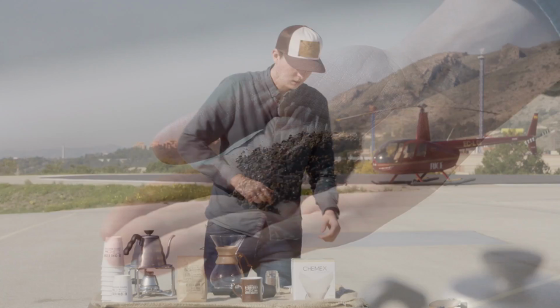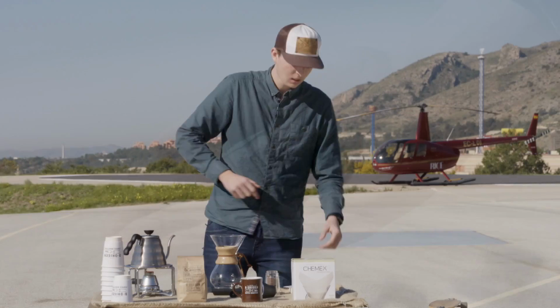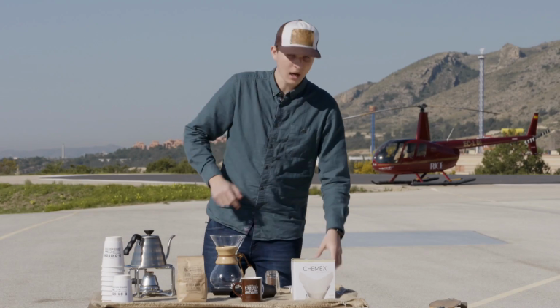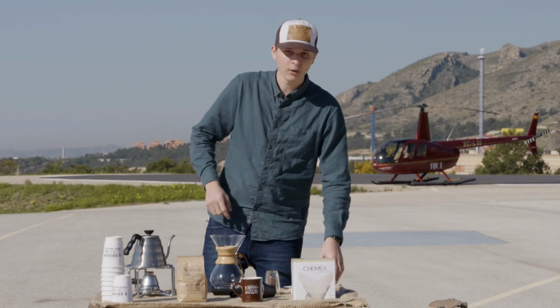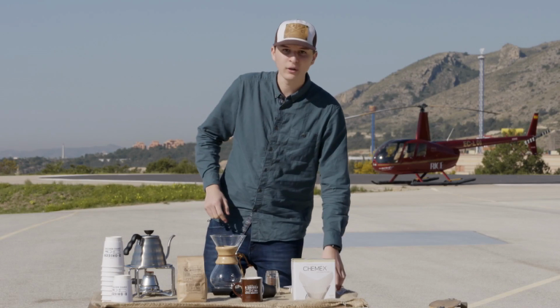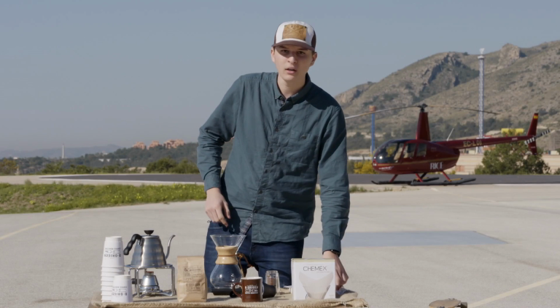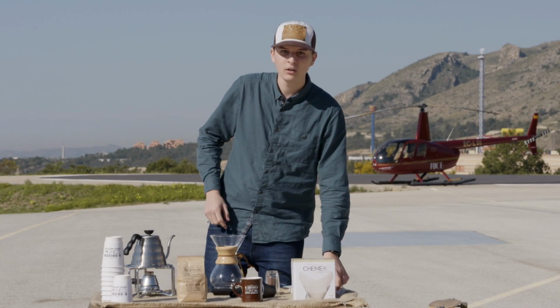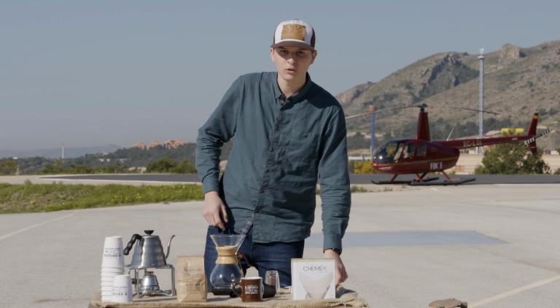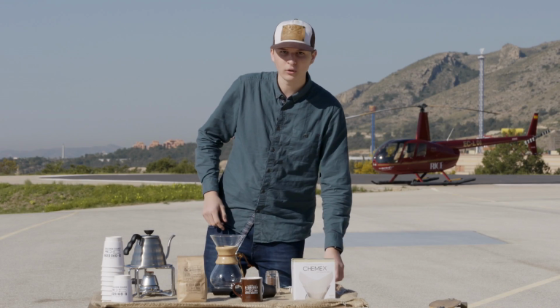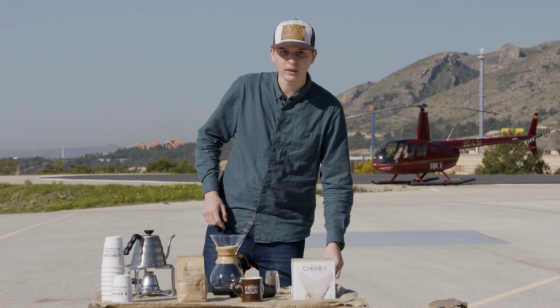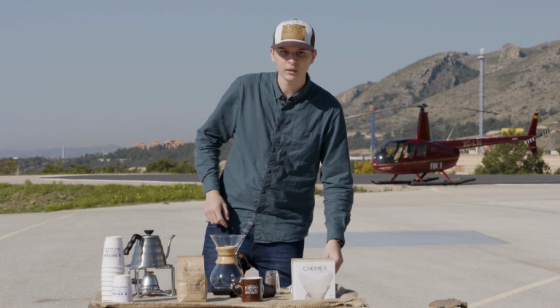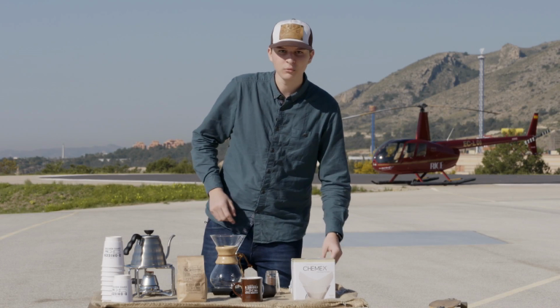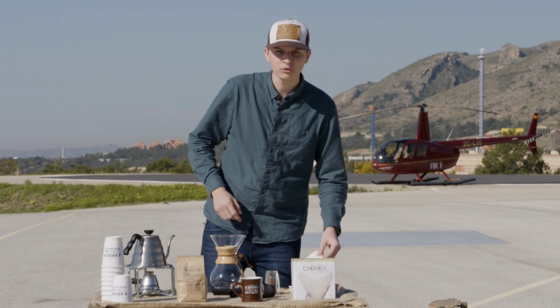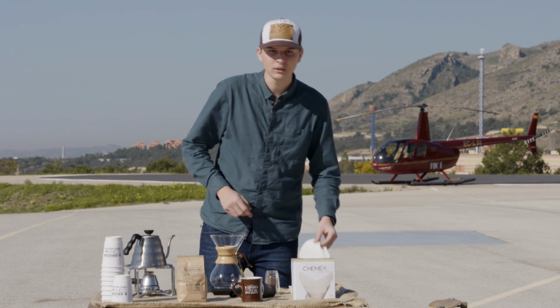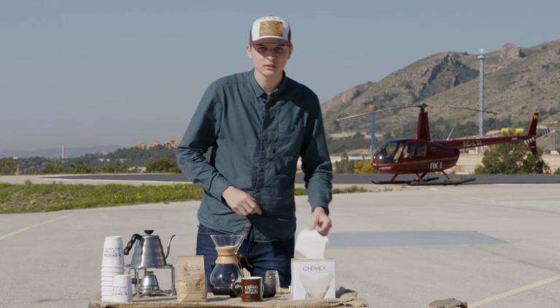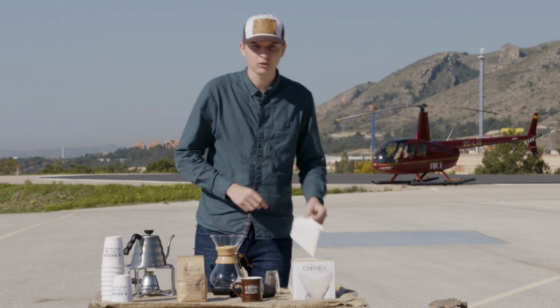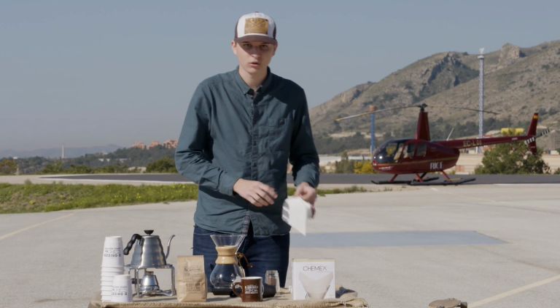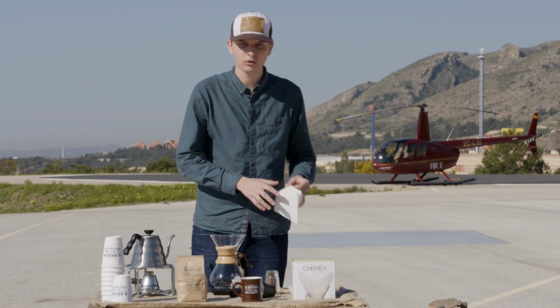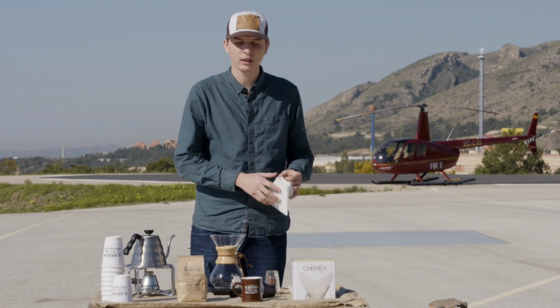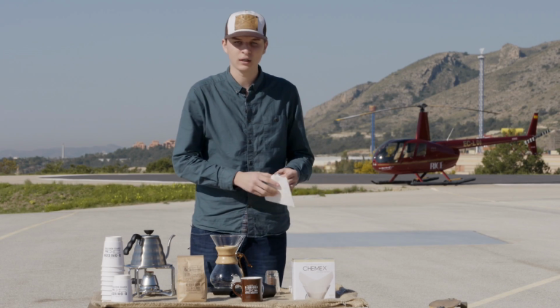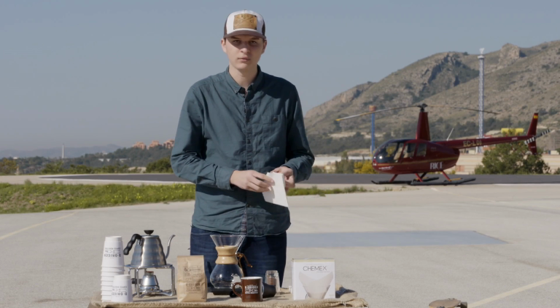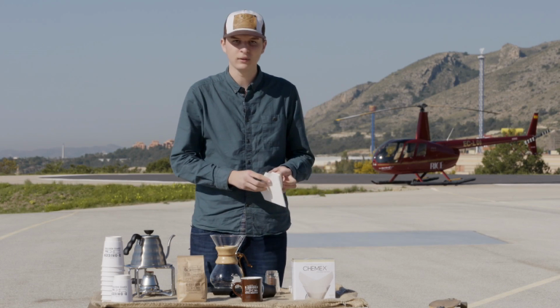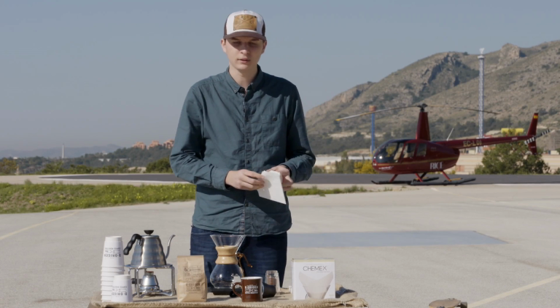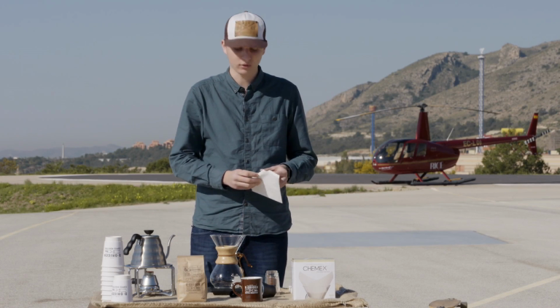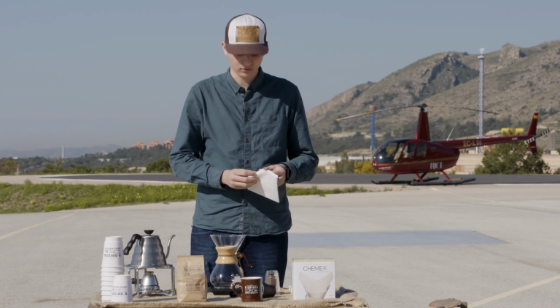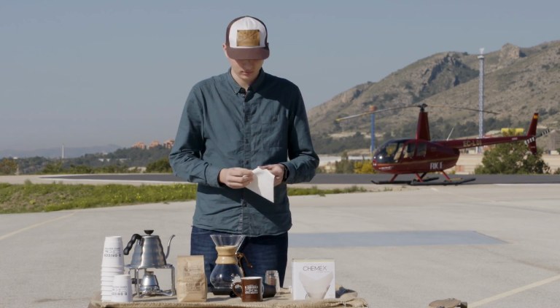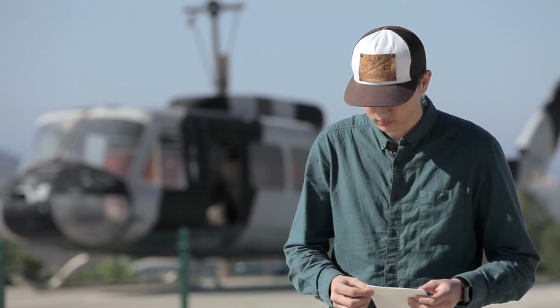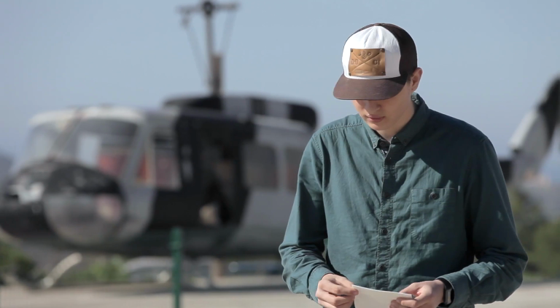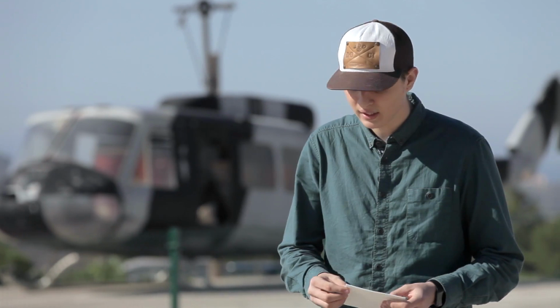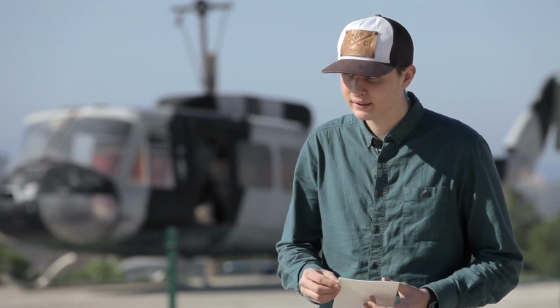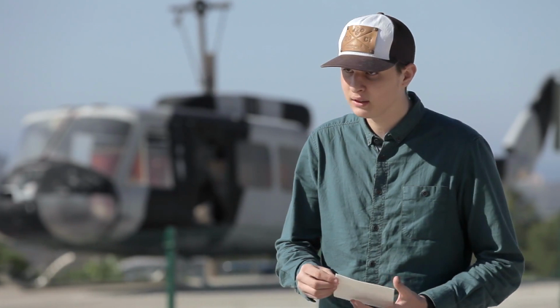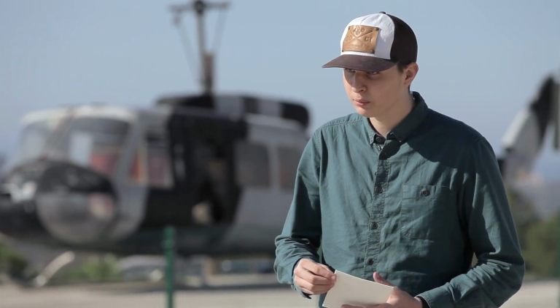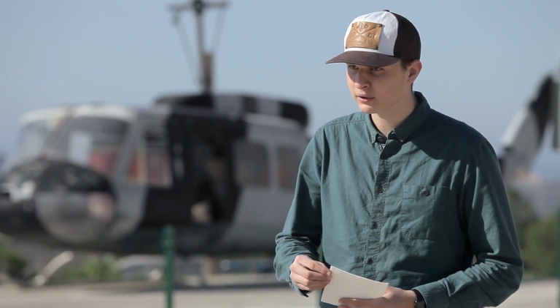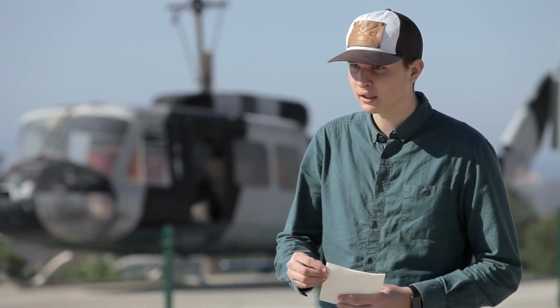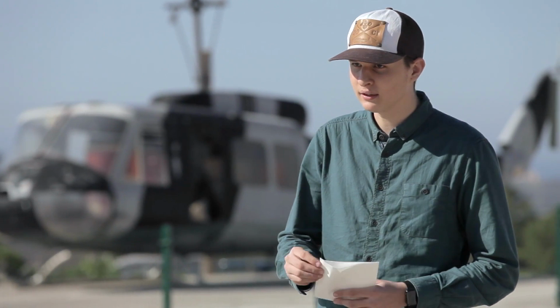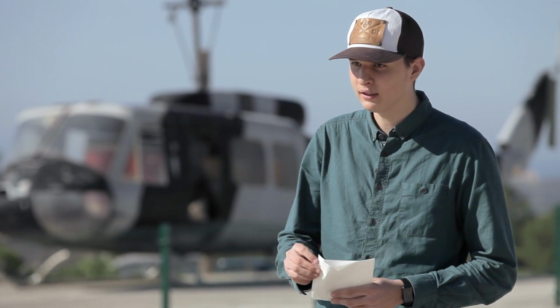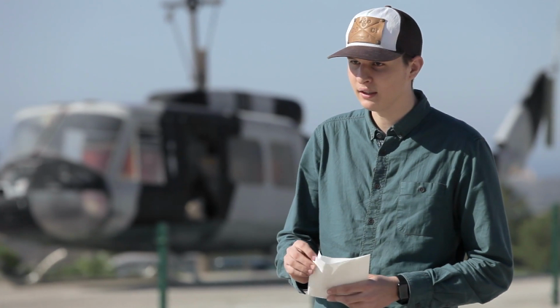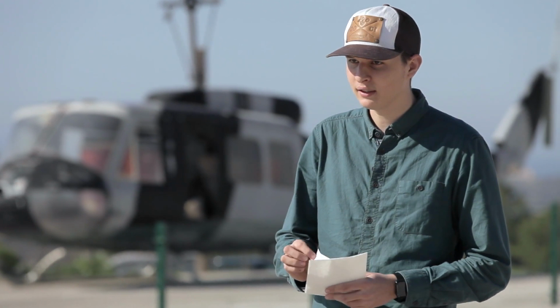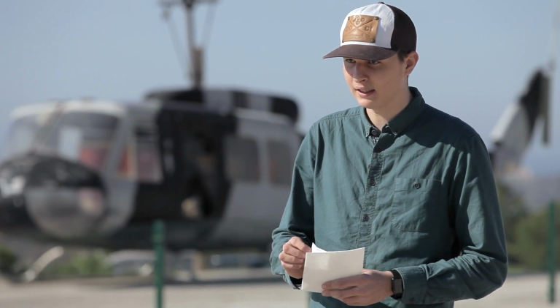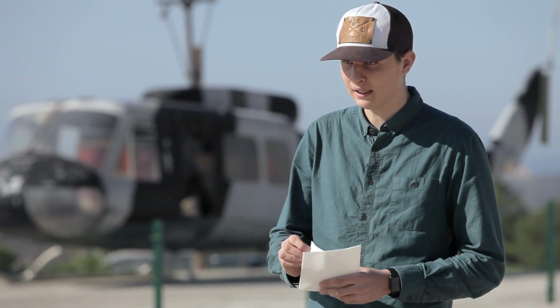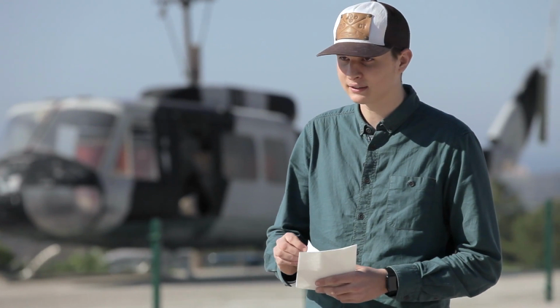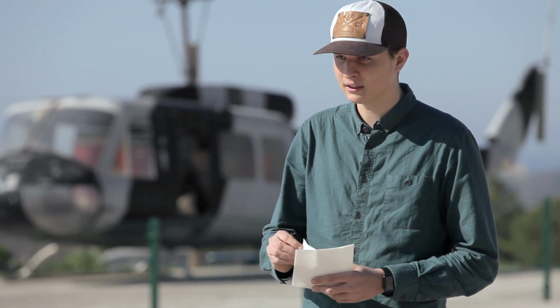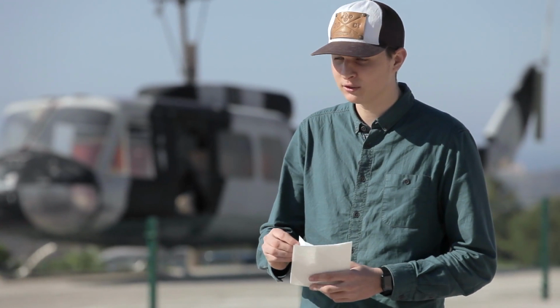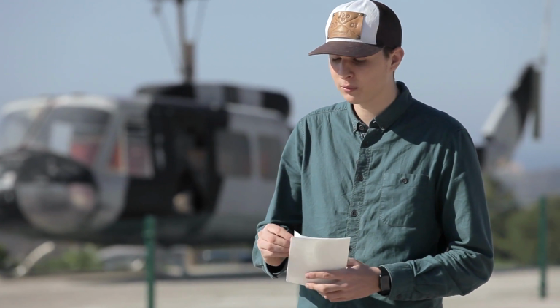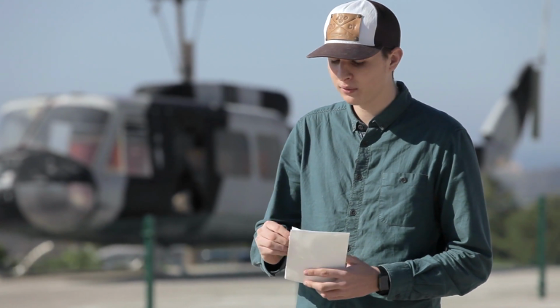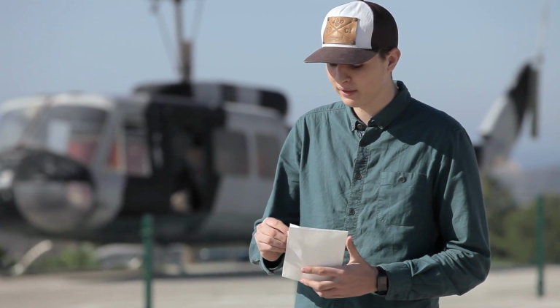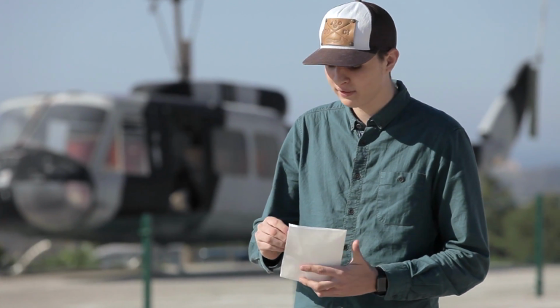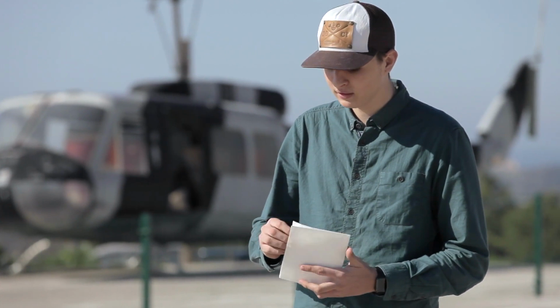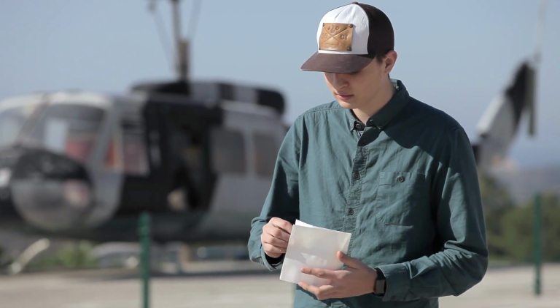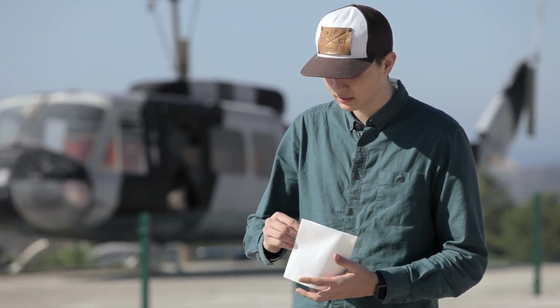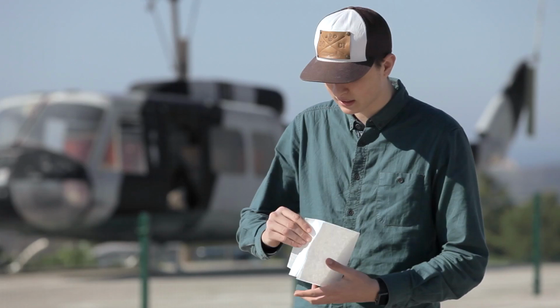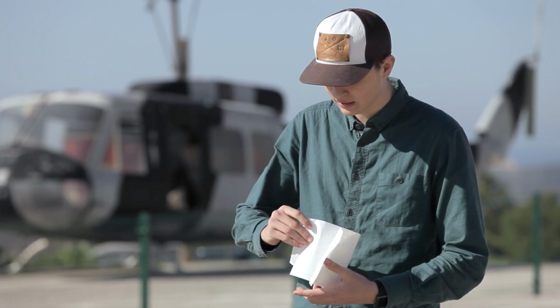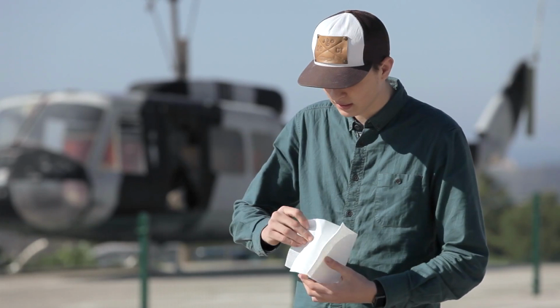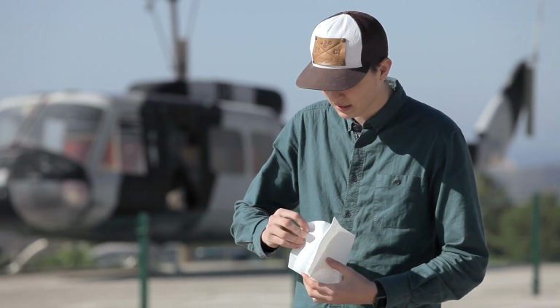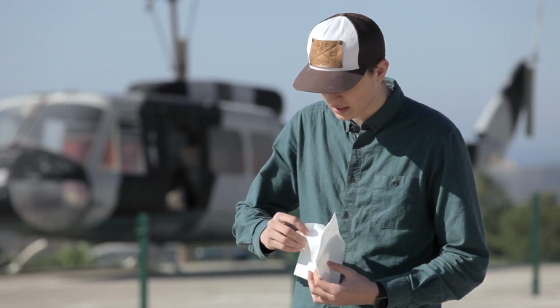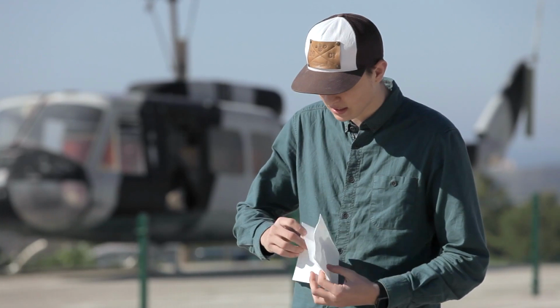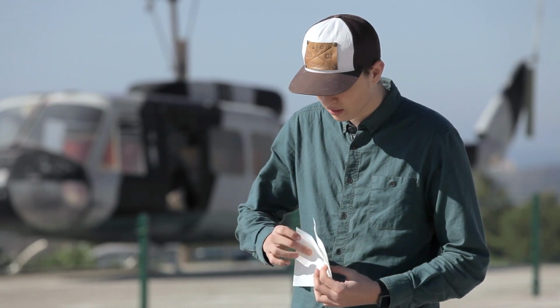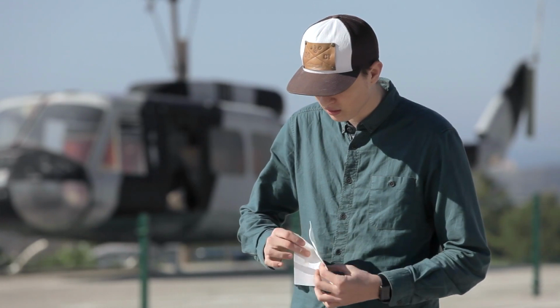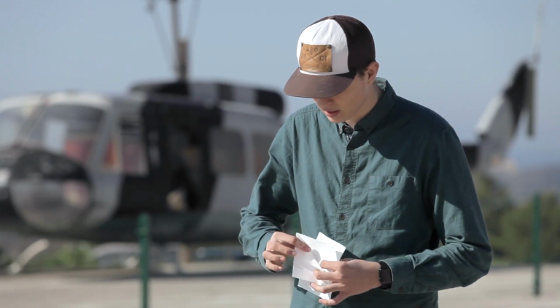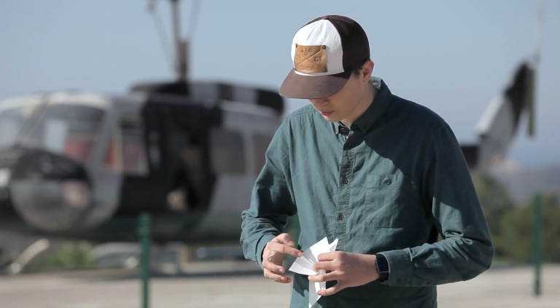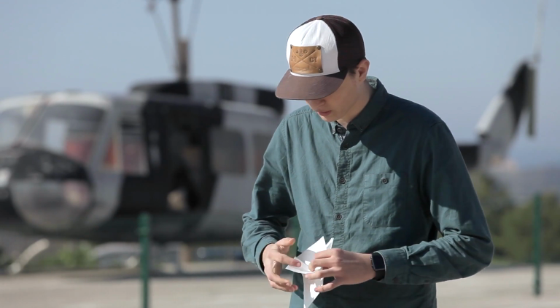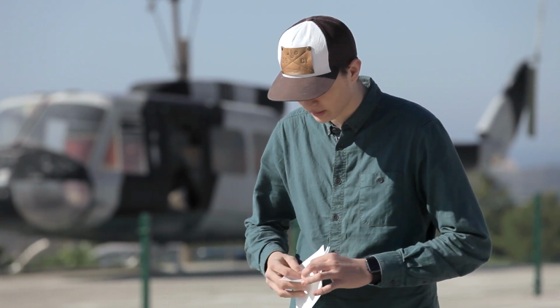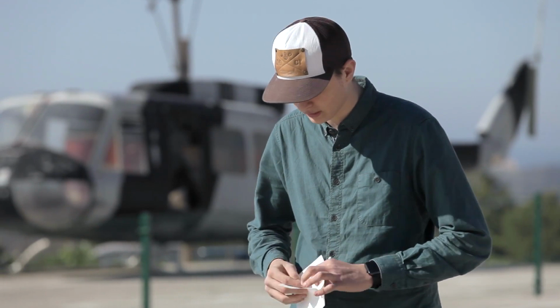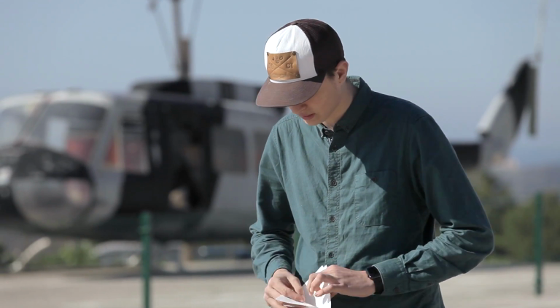Ahora lo que haremos es colocar el filtro. Es importante que las tres dobleces queden en el lado de la boquilla.